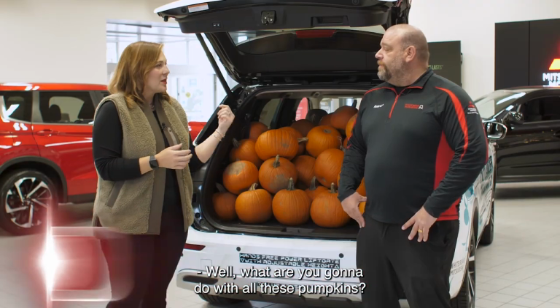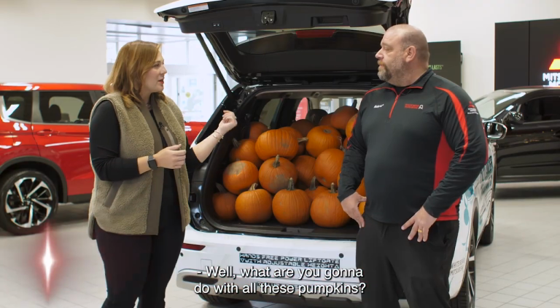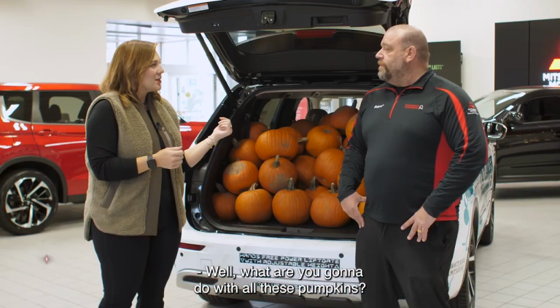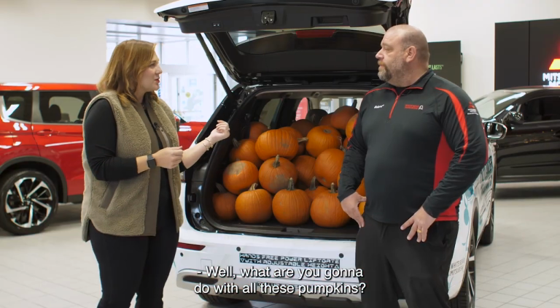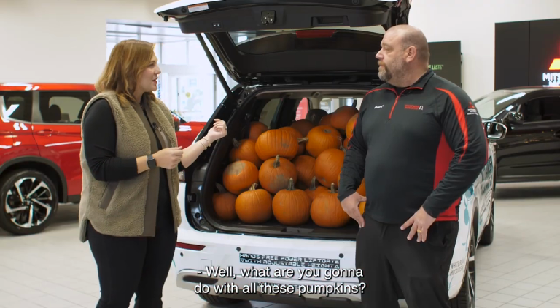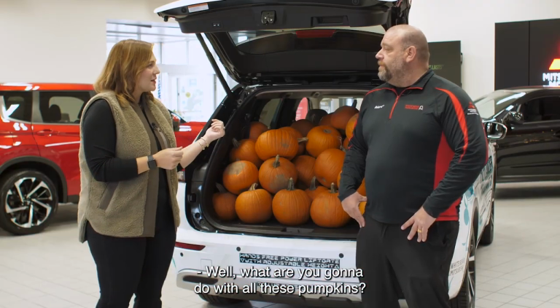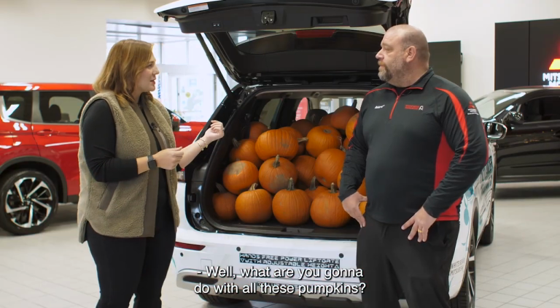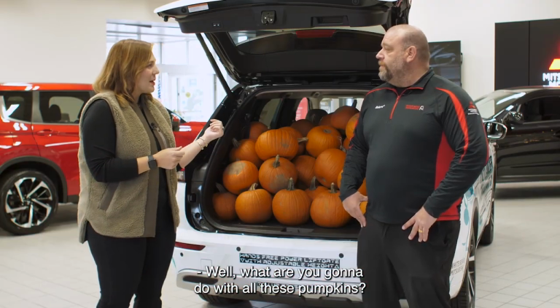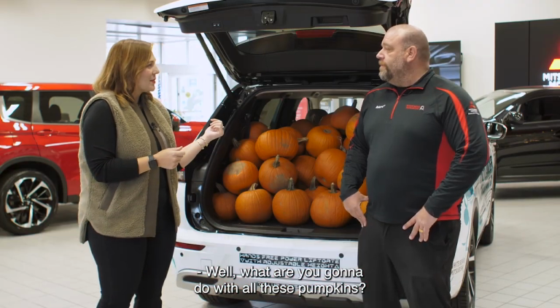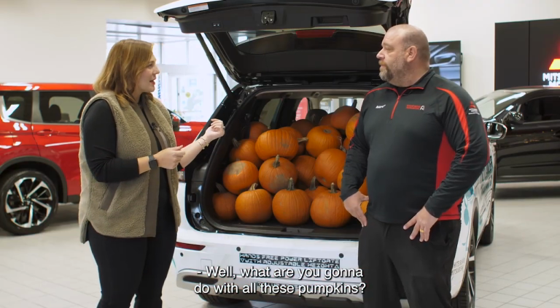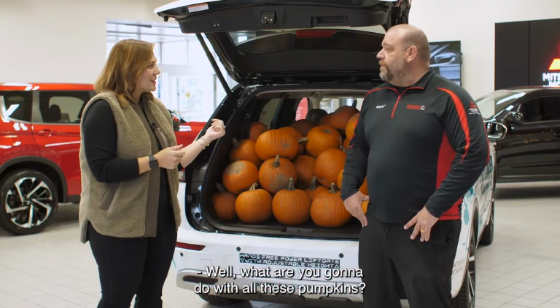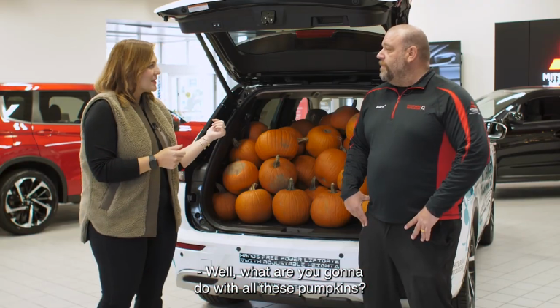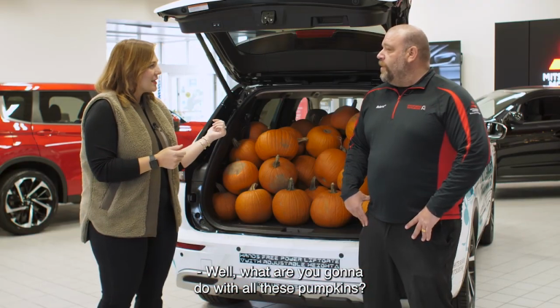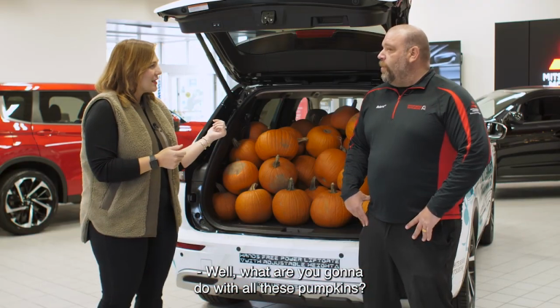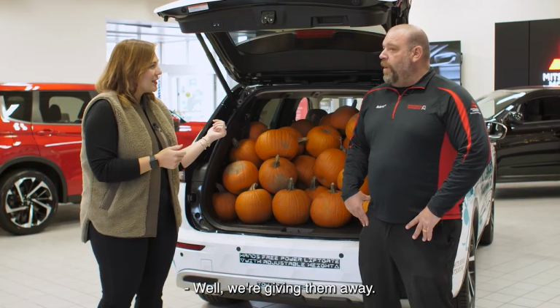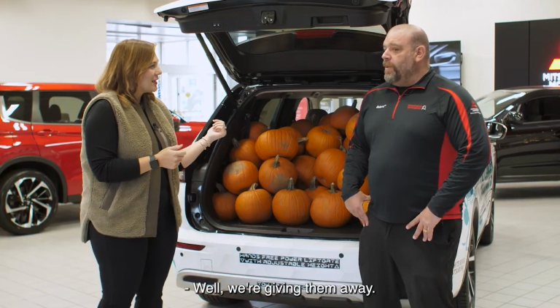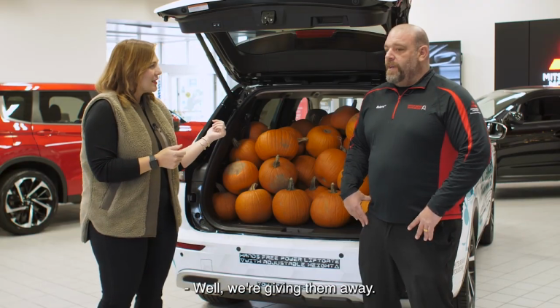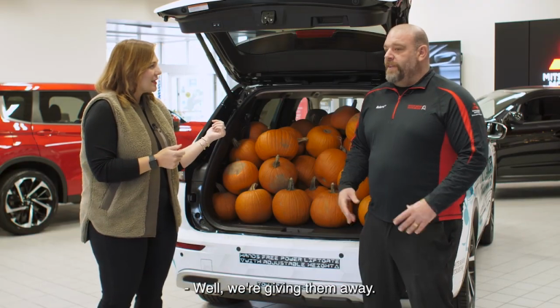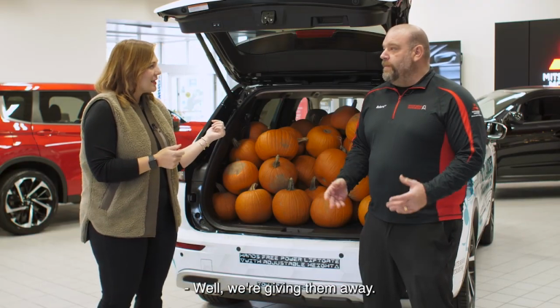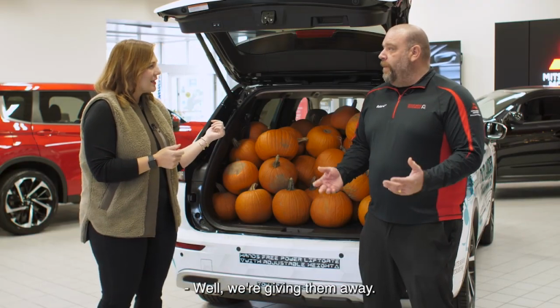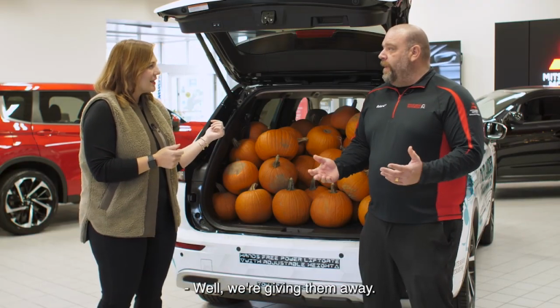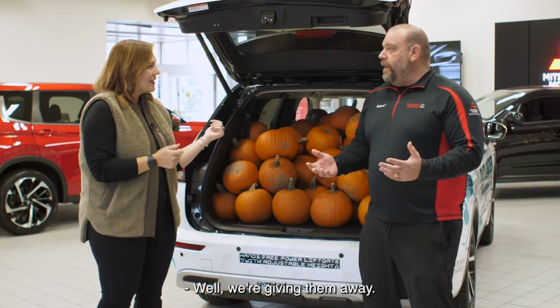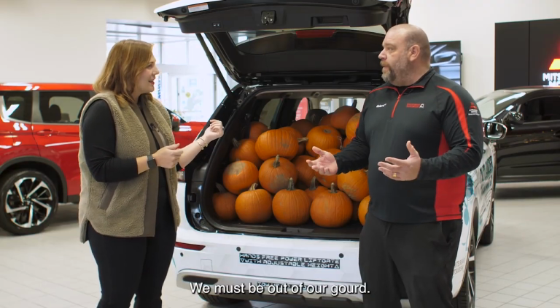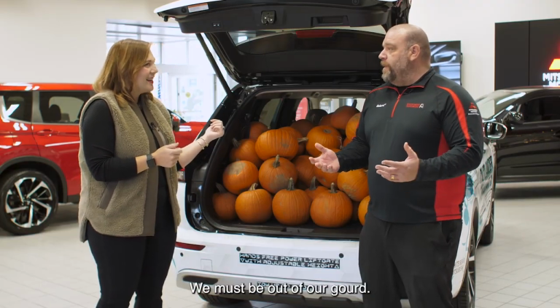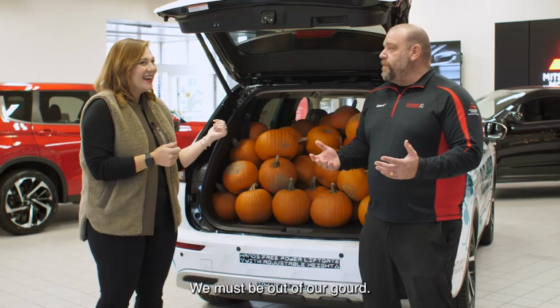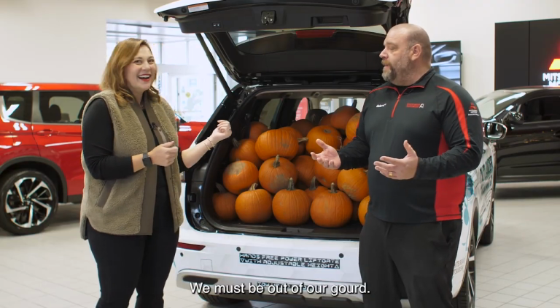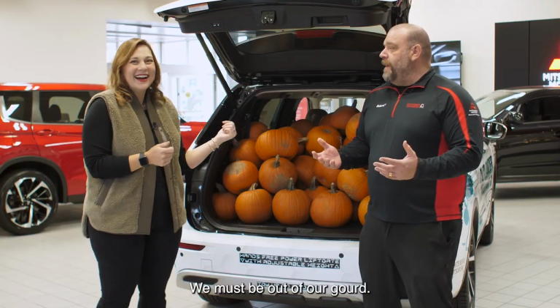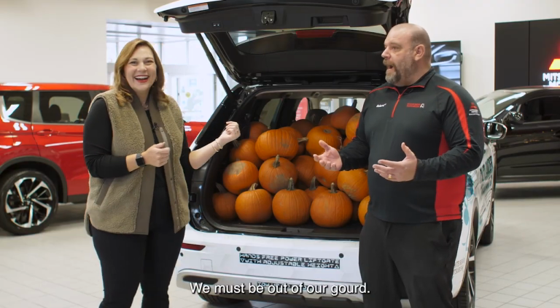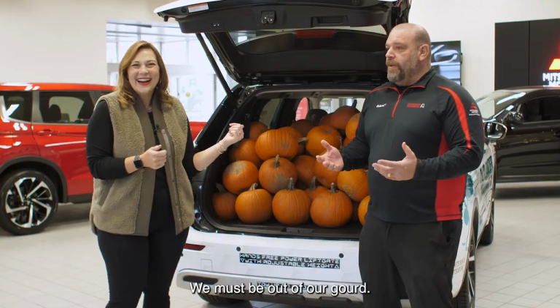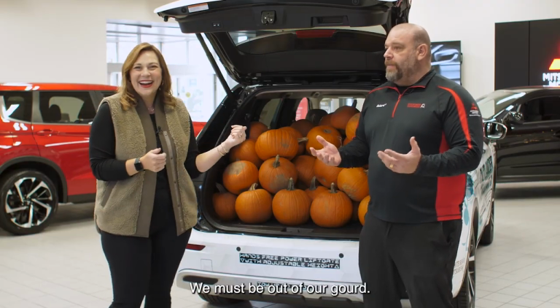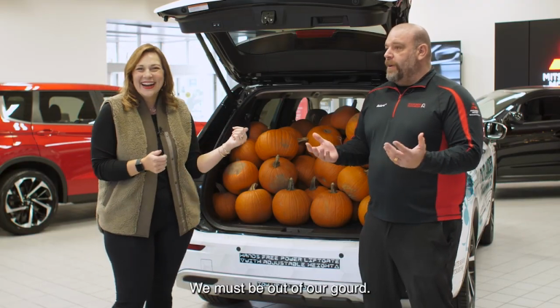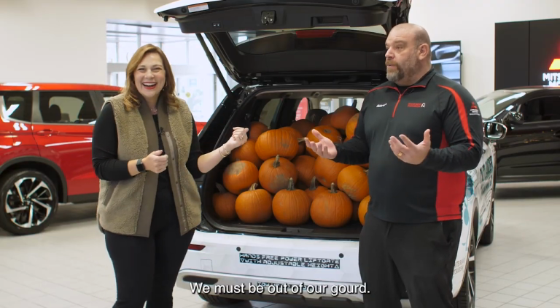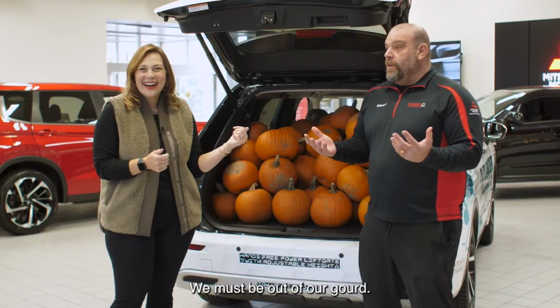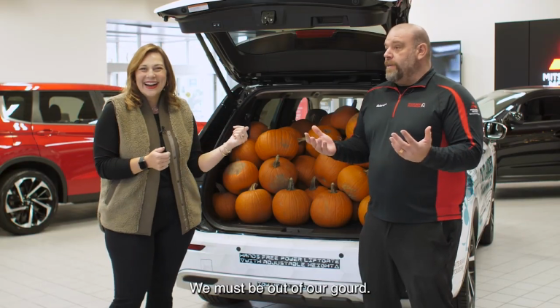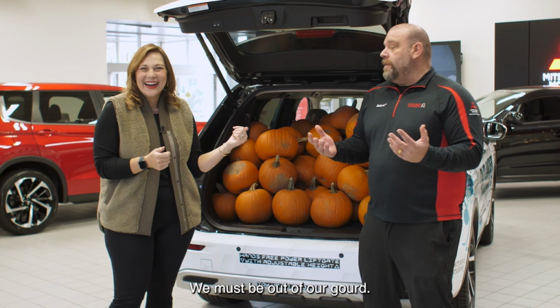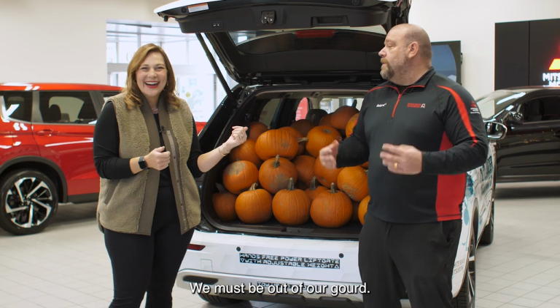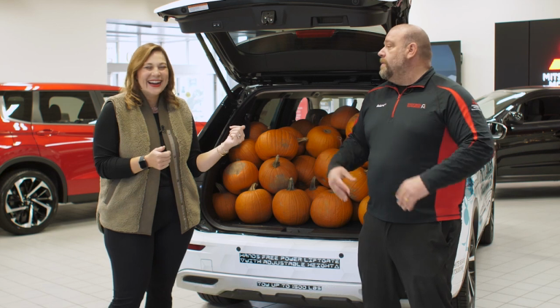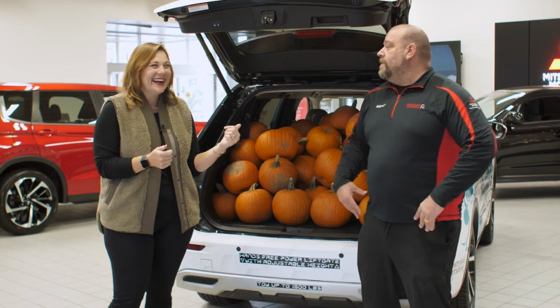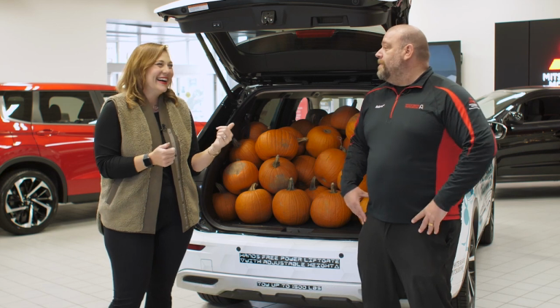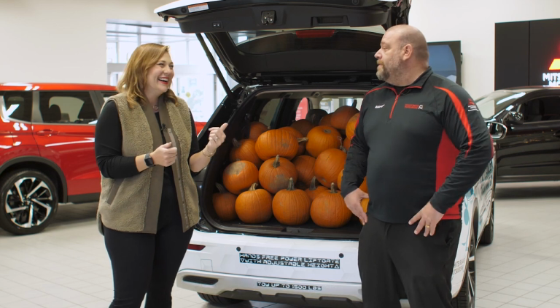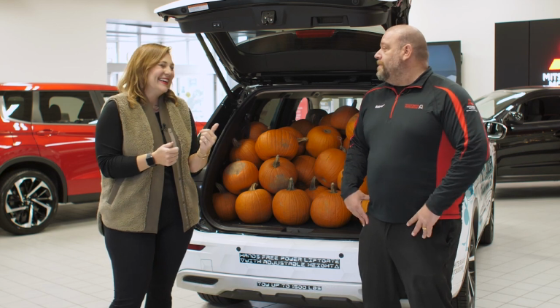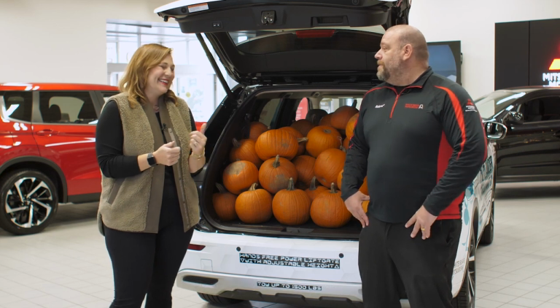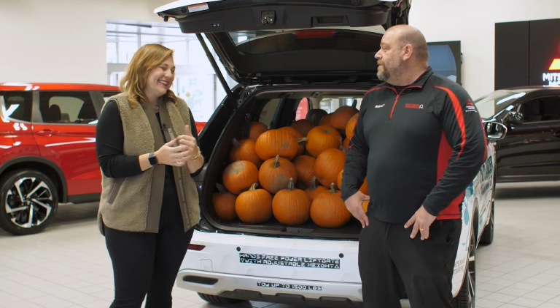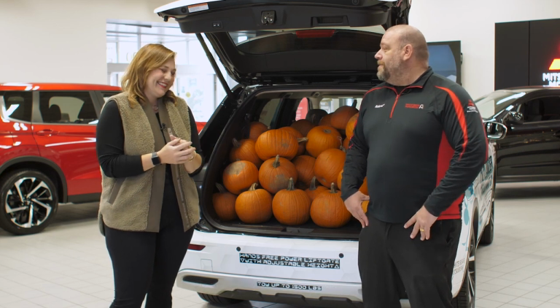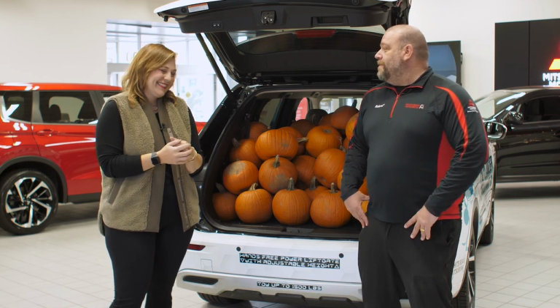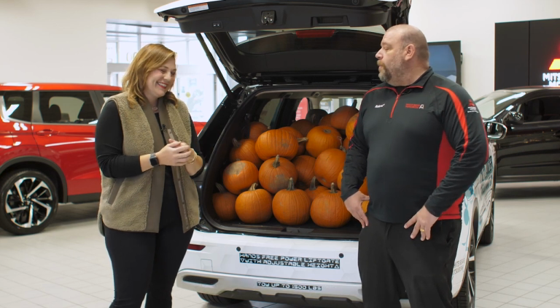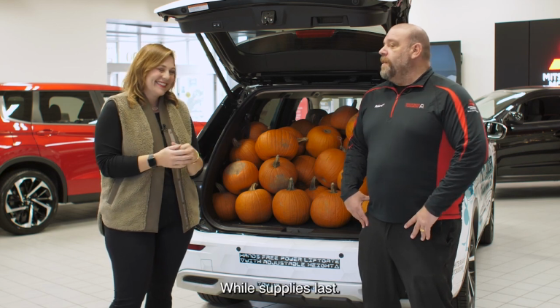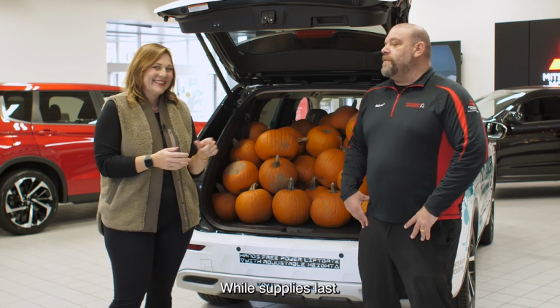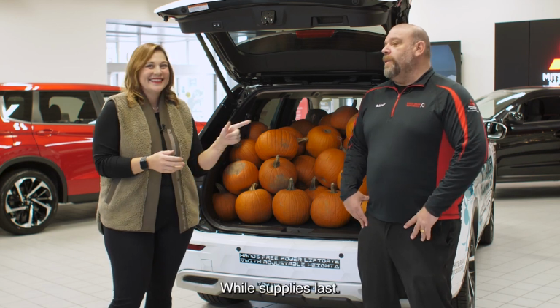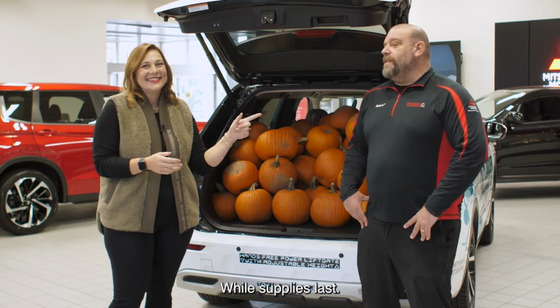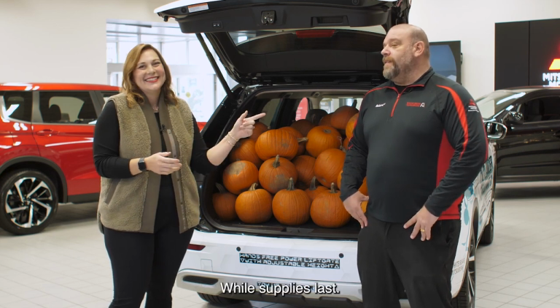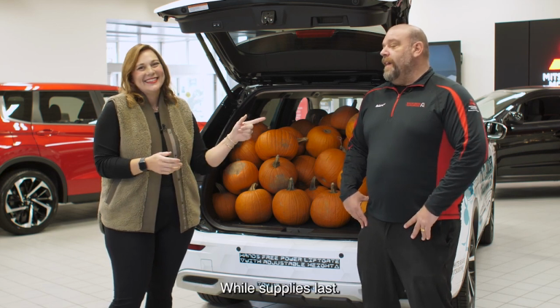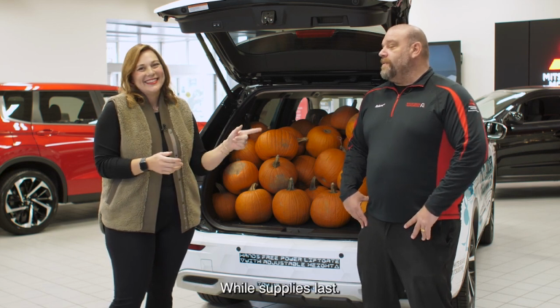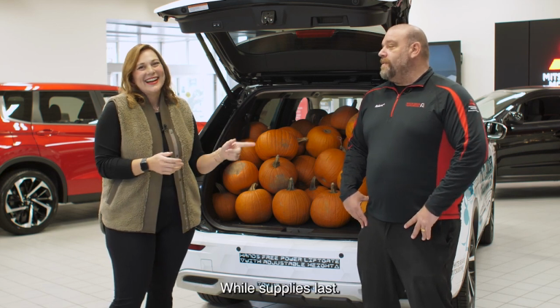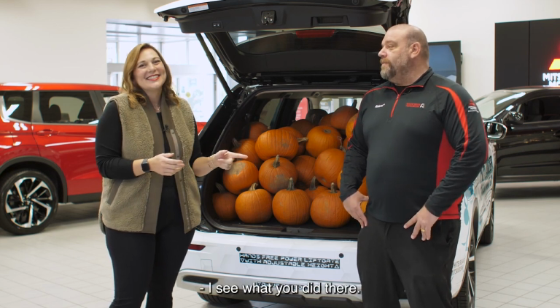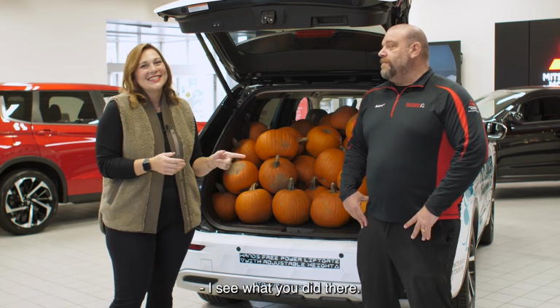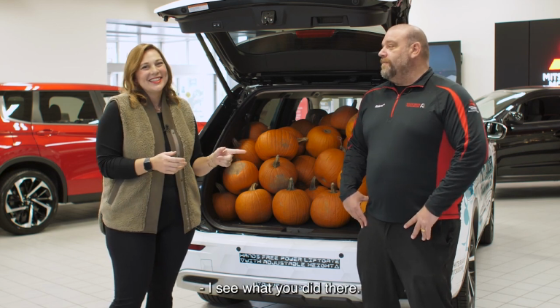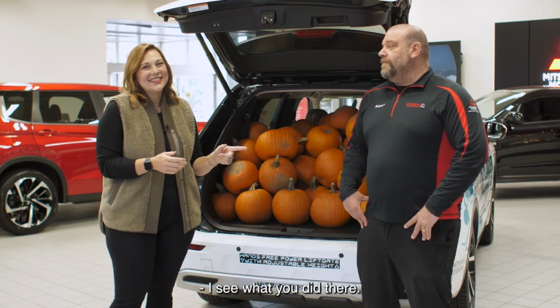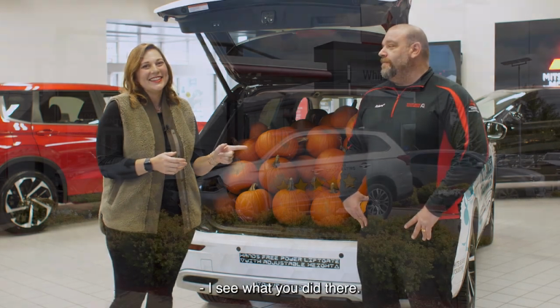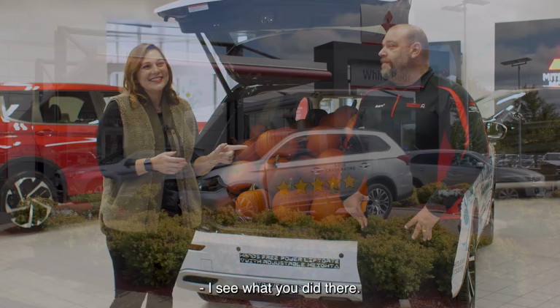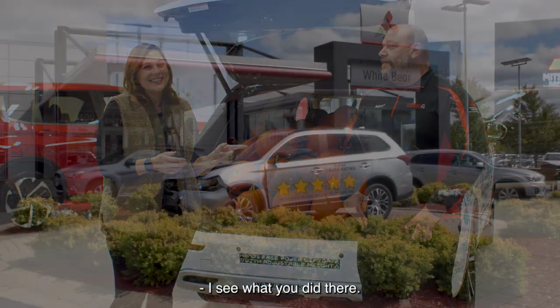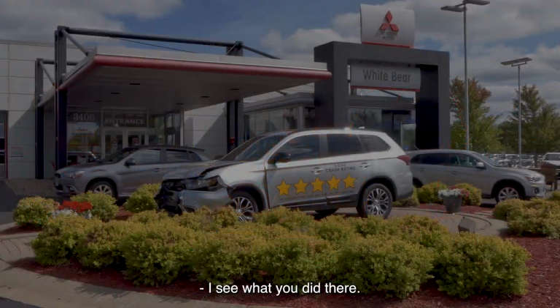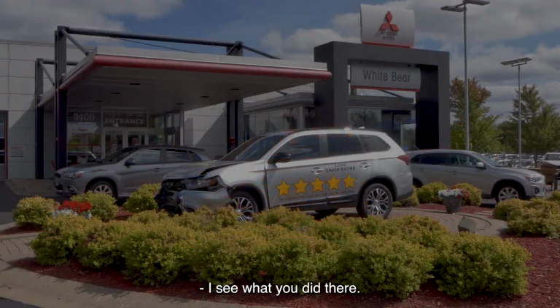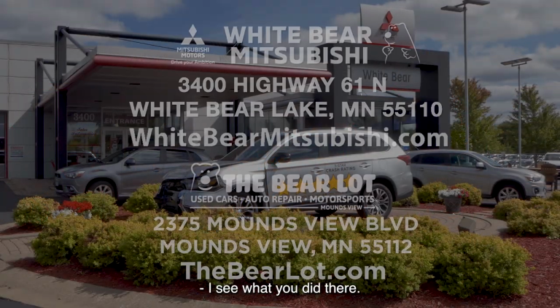Well, what are you going to do with all these pumpkins? We're giving them away. We must be out of our gourd while supplies last. I see what you did there.